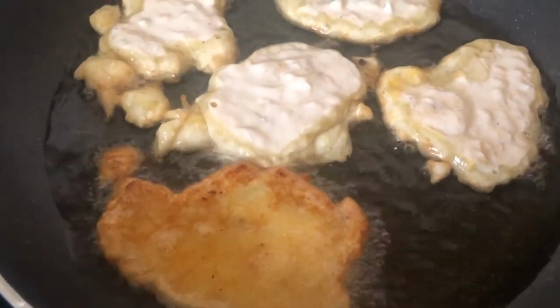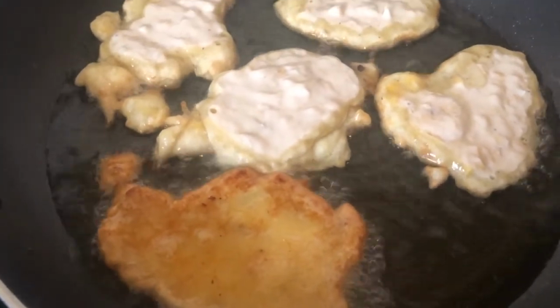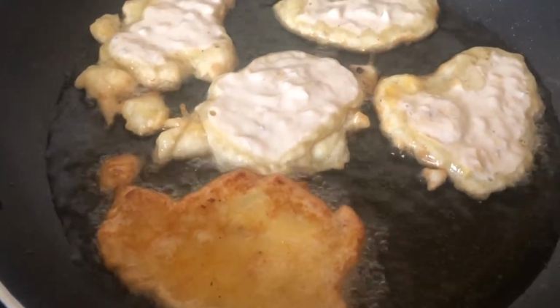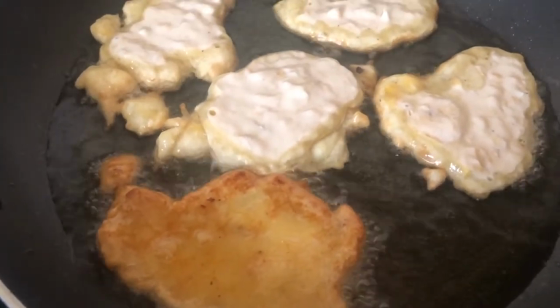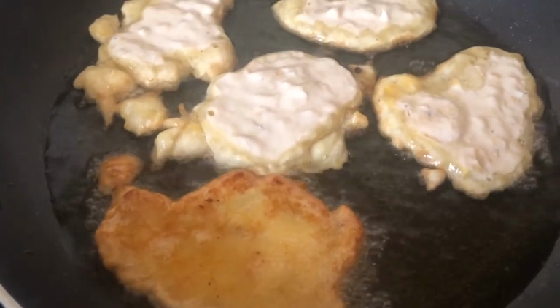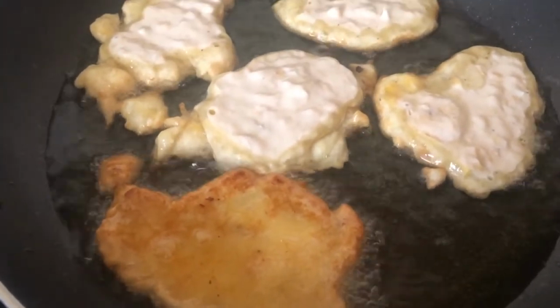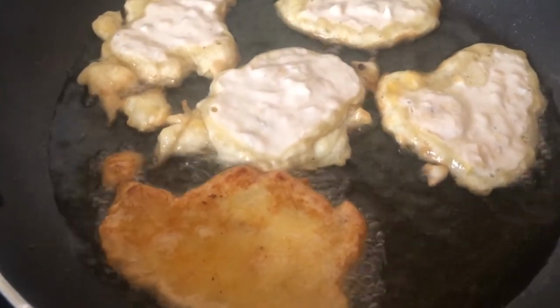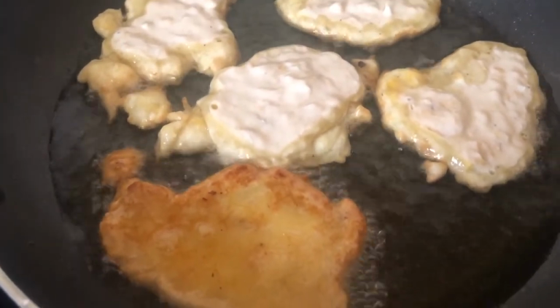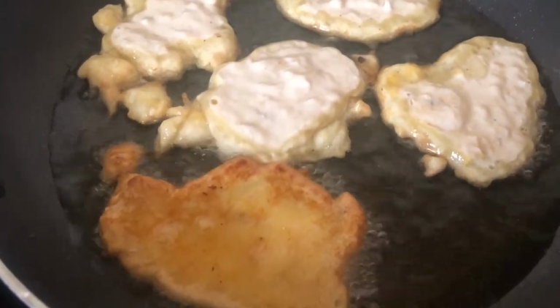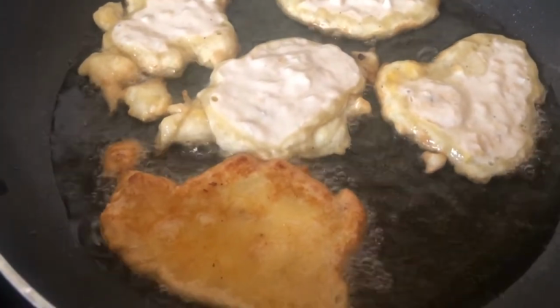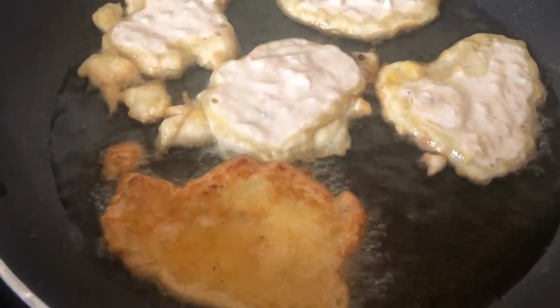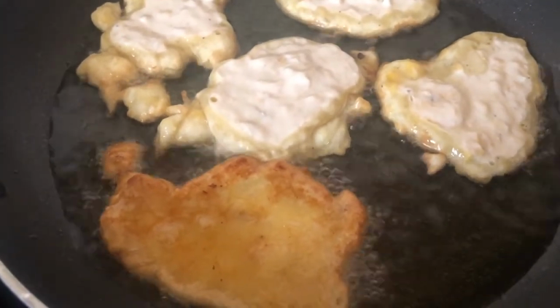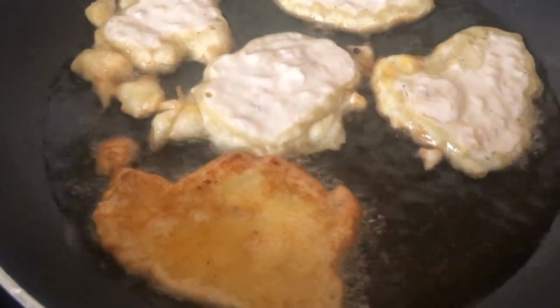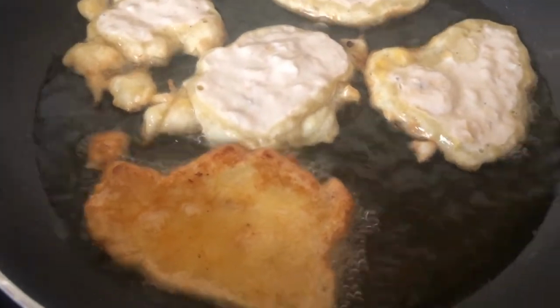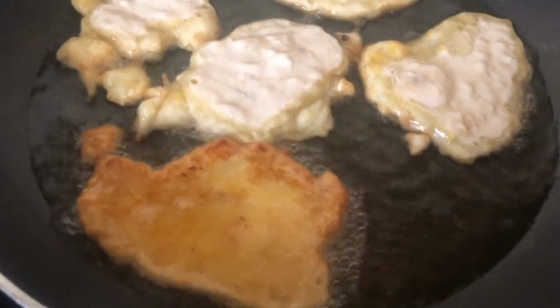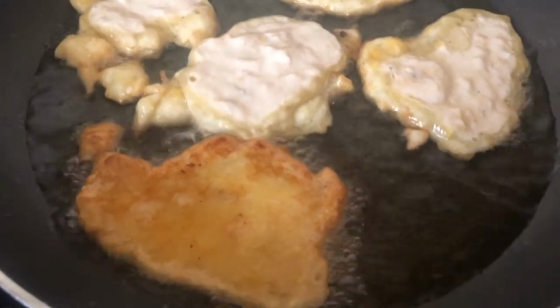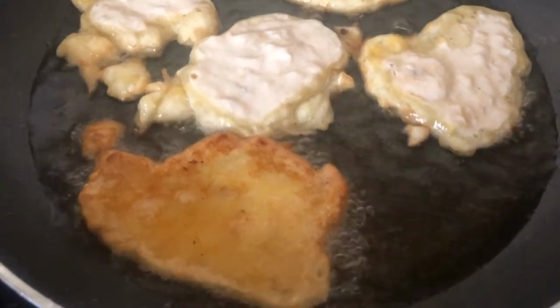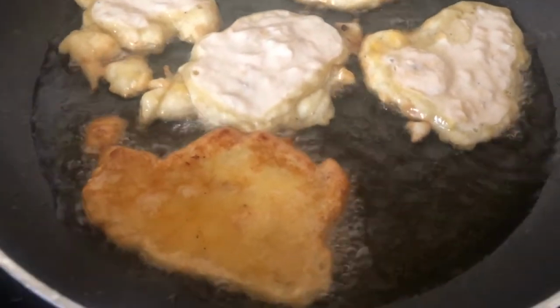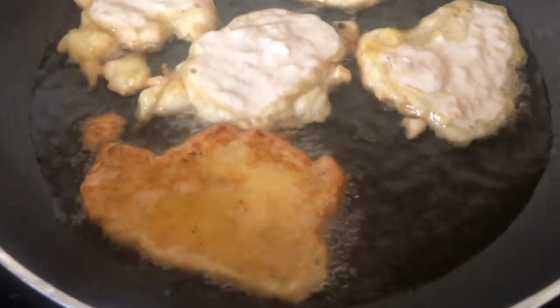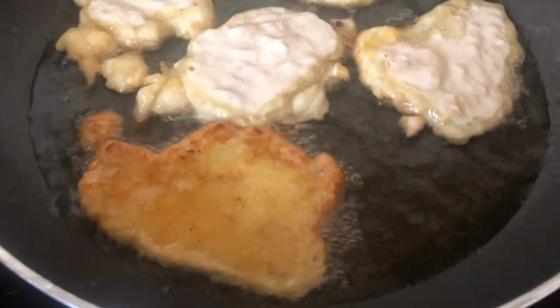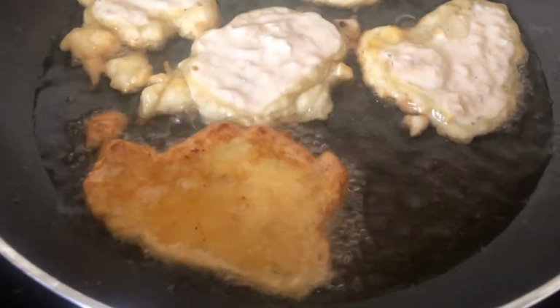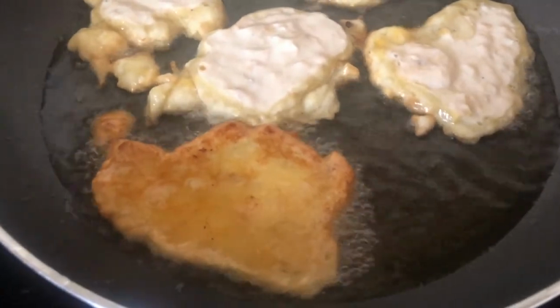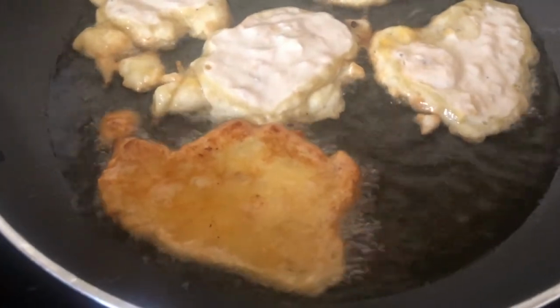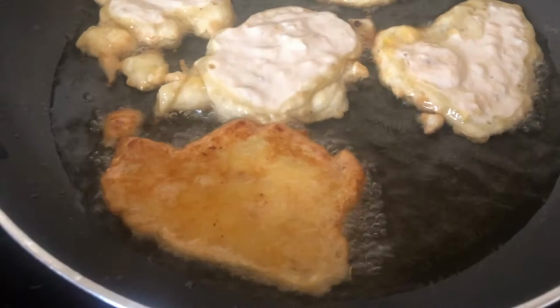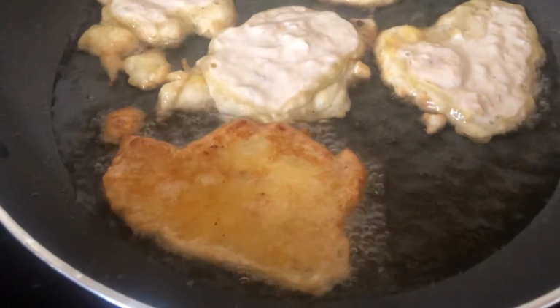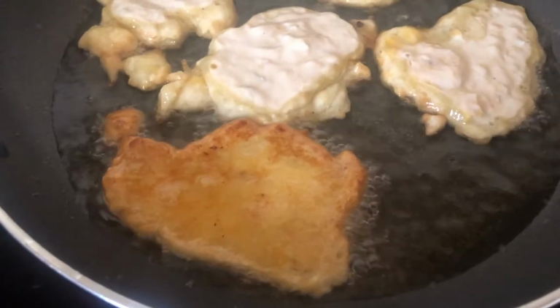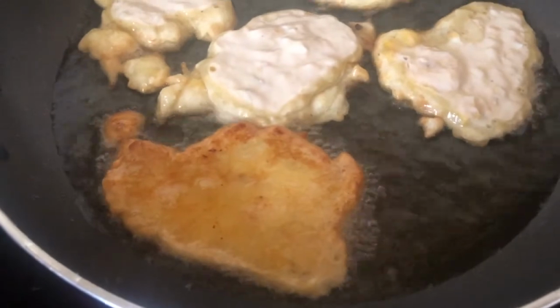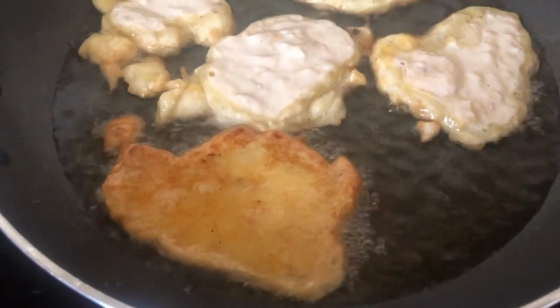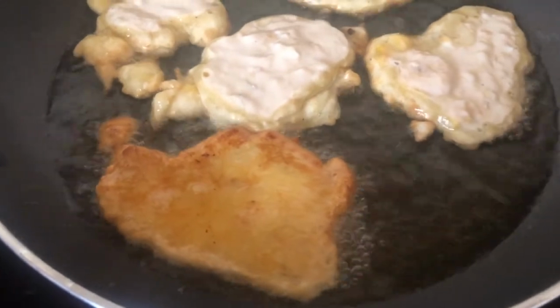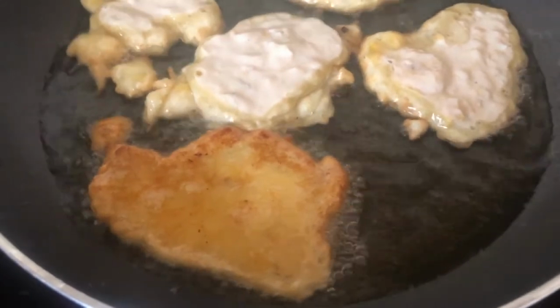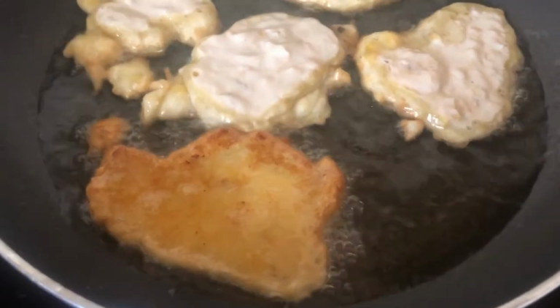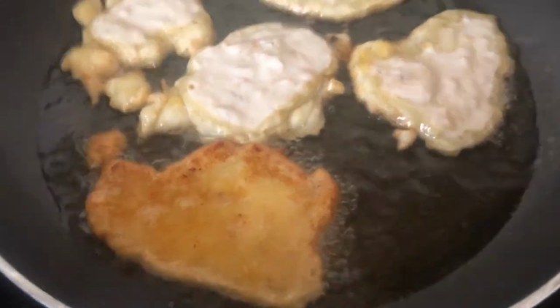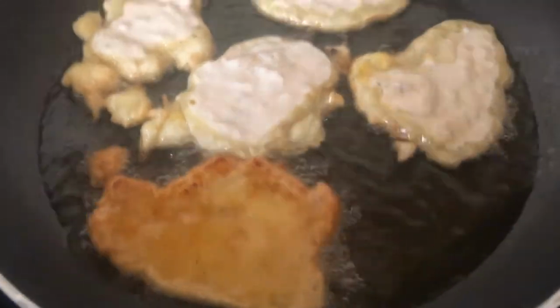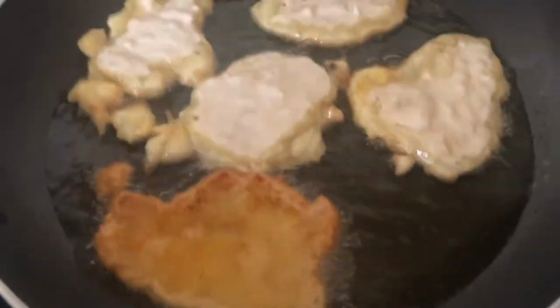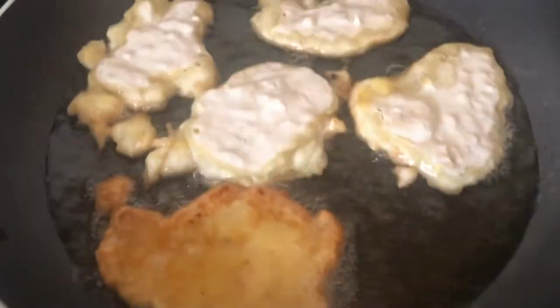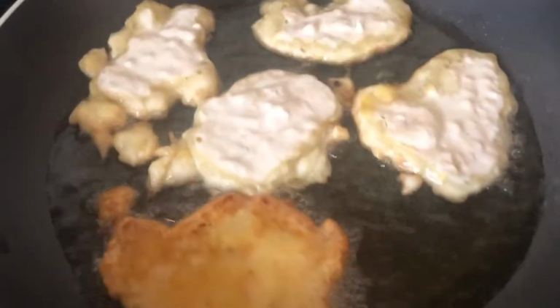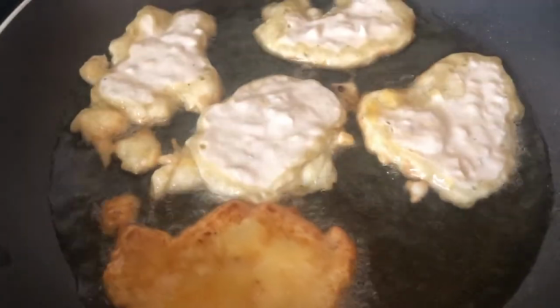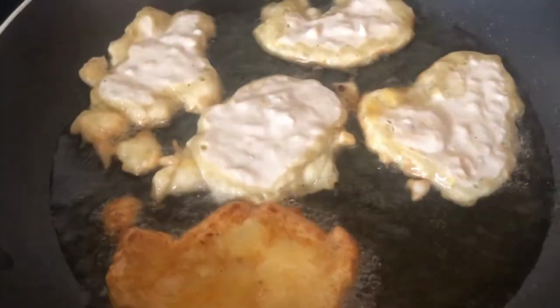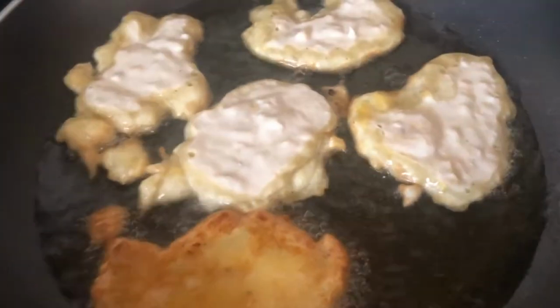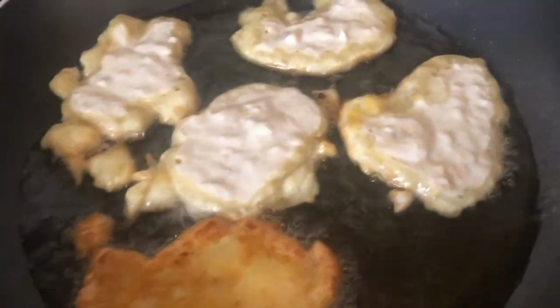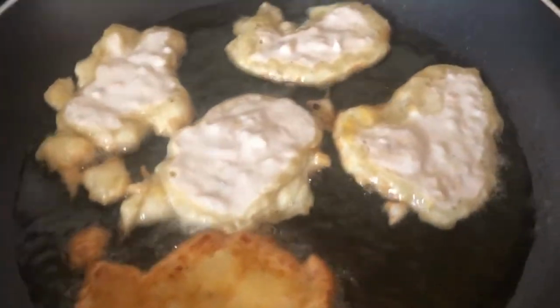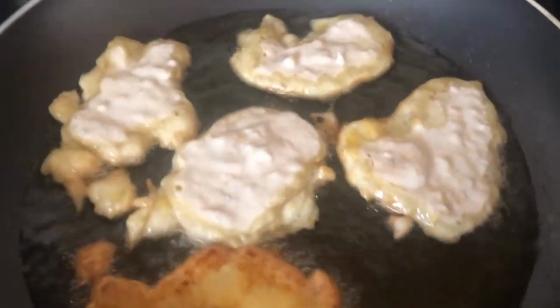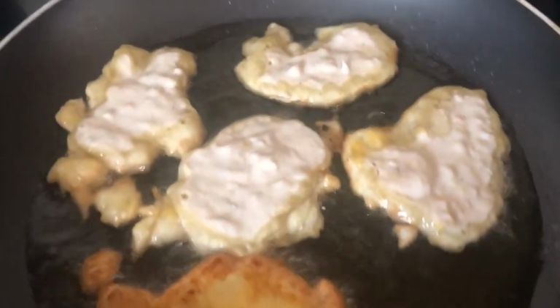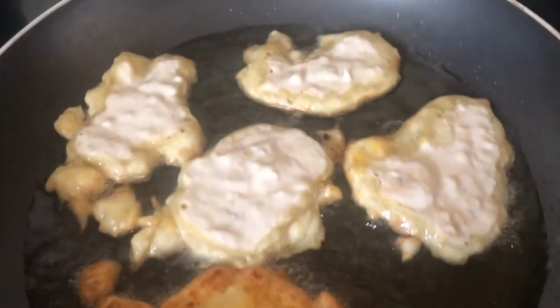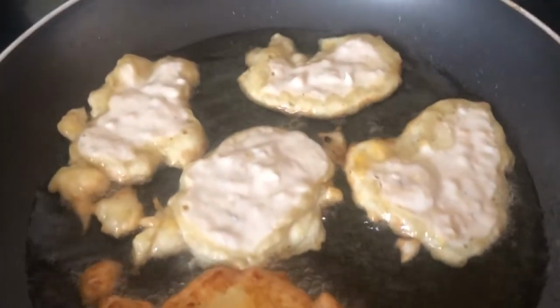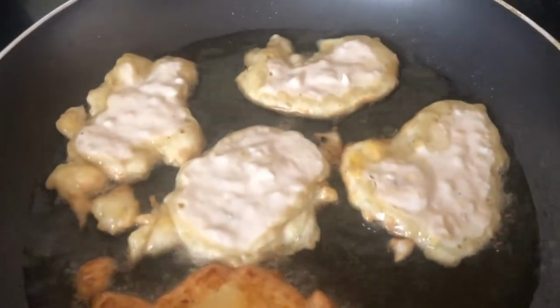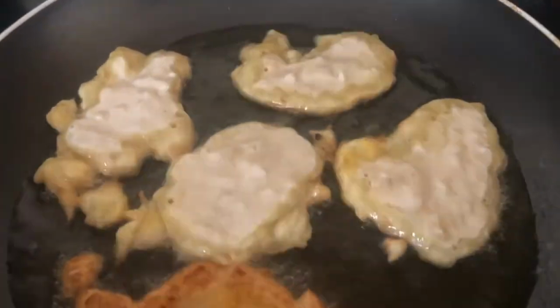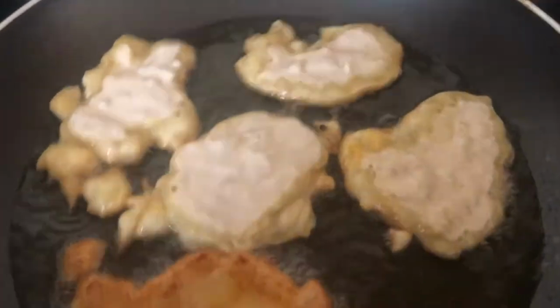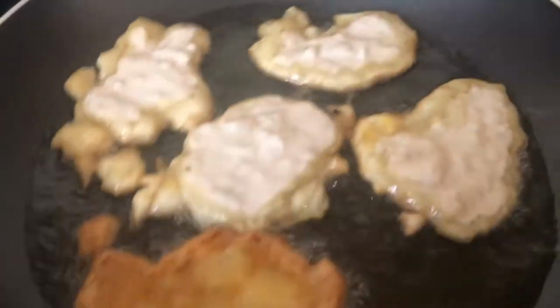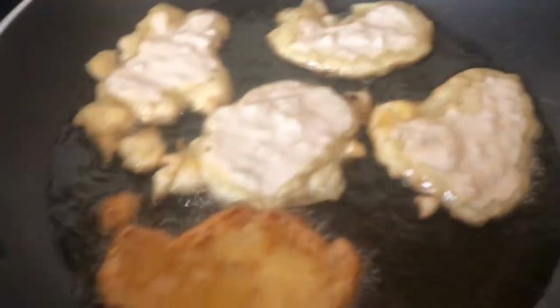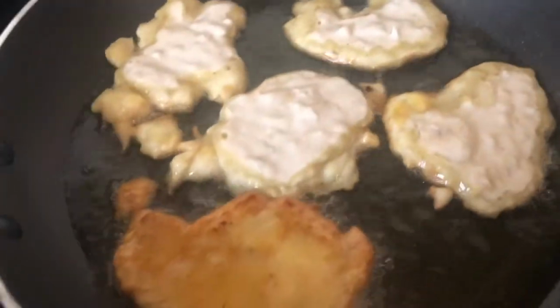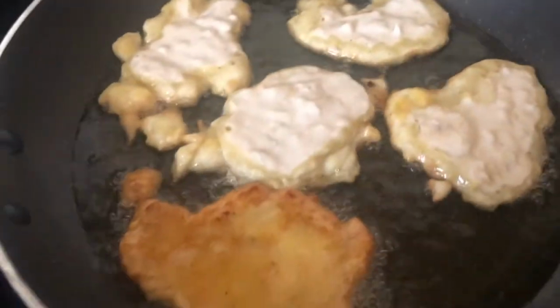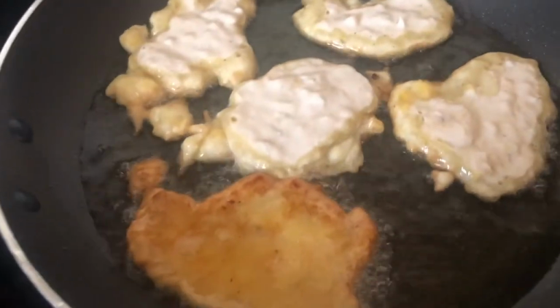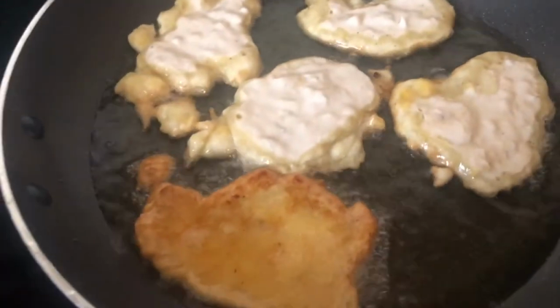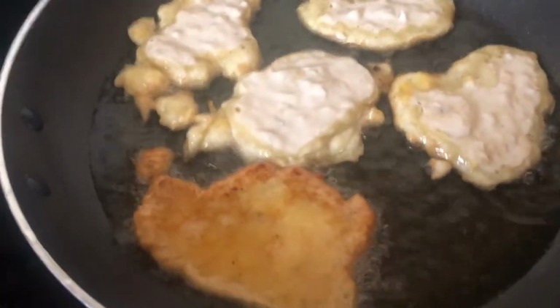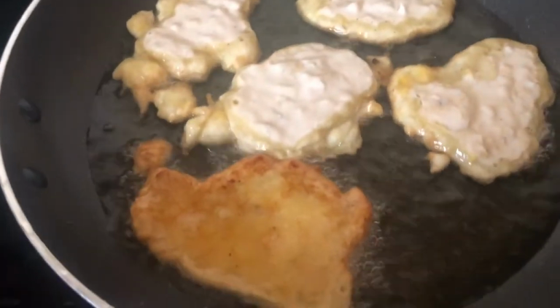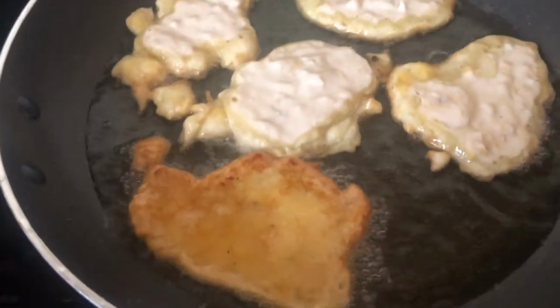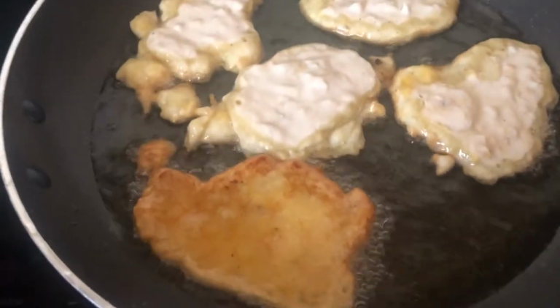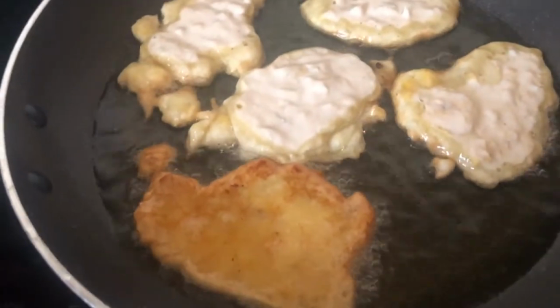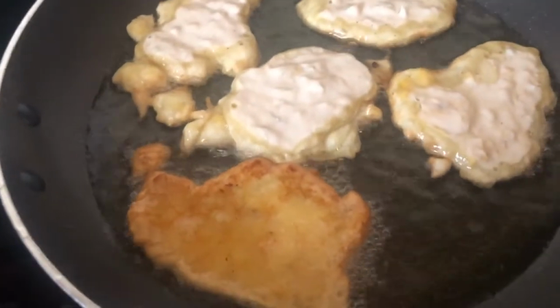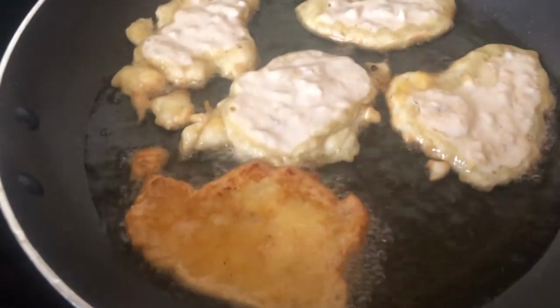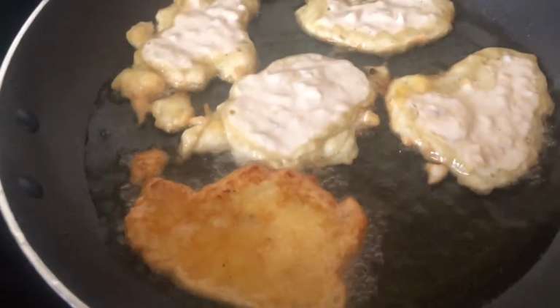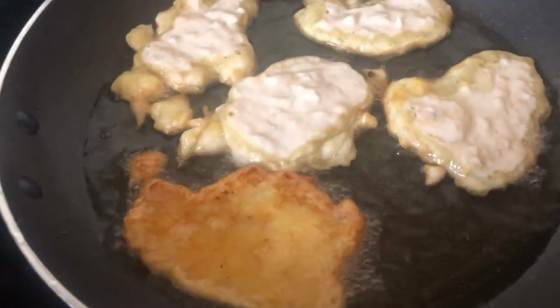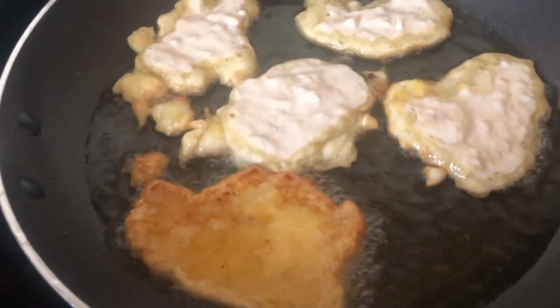Make sure your oil is hot, then you just throw it in your oil and that is it. Make sure it's evenly cooked on both sides.